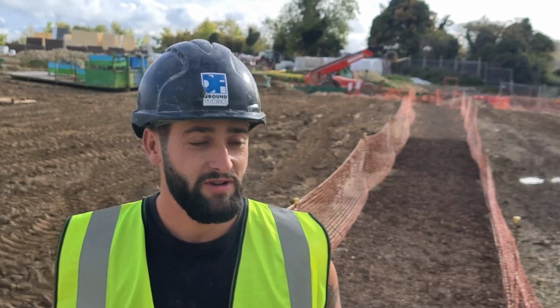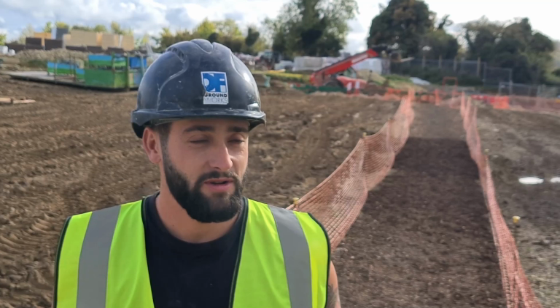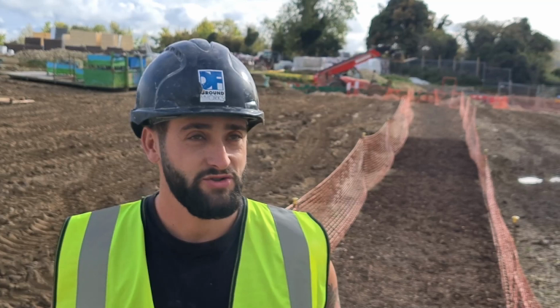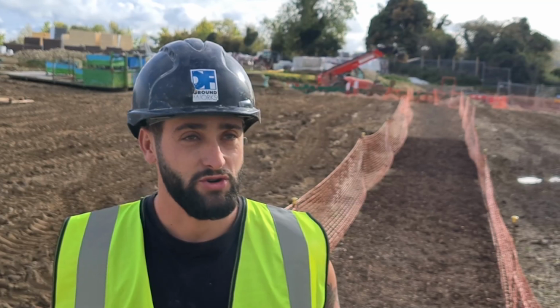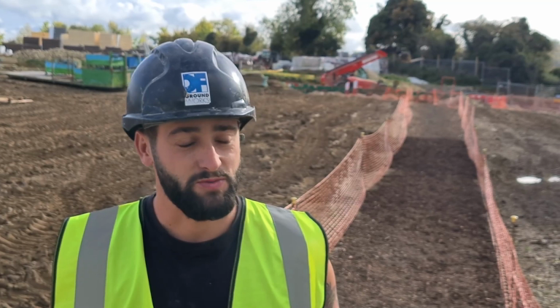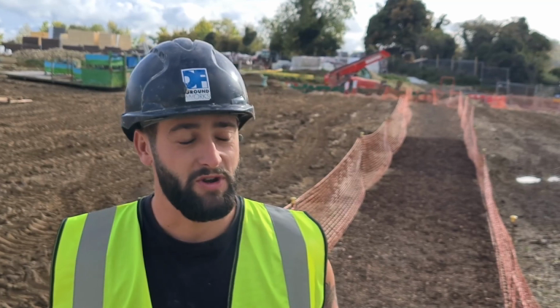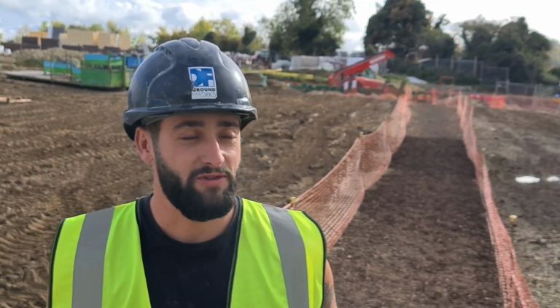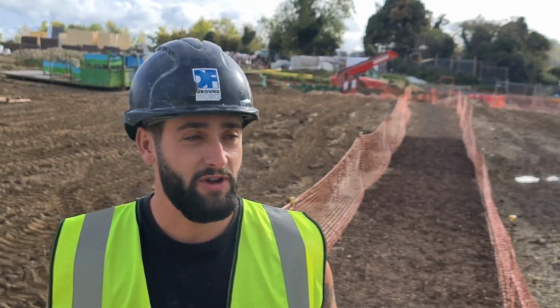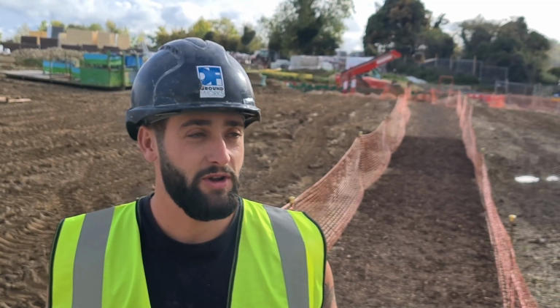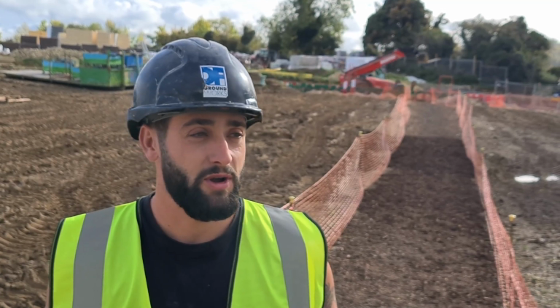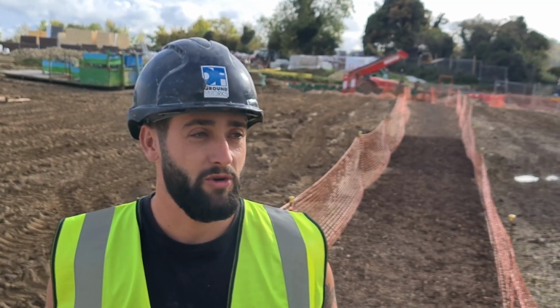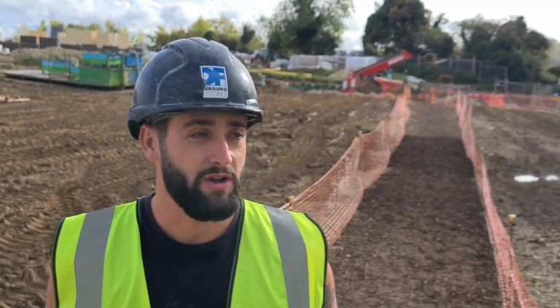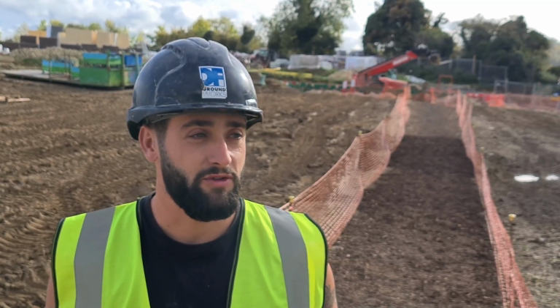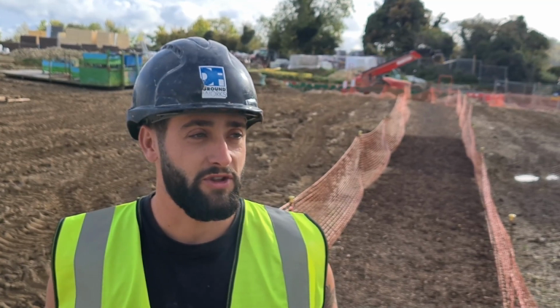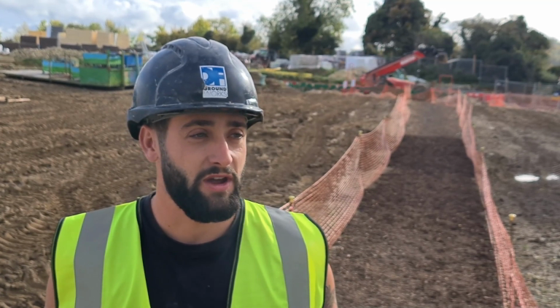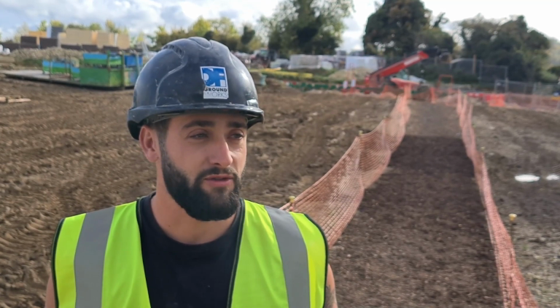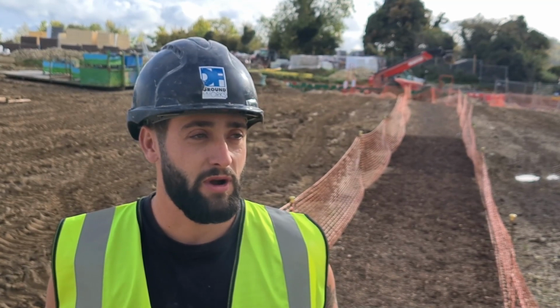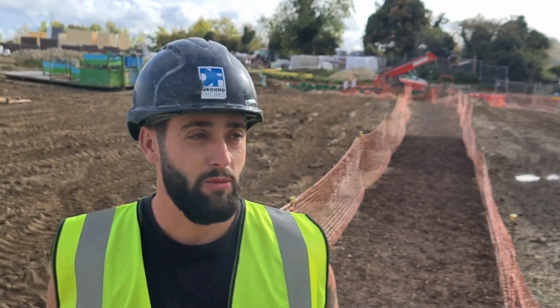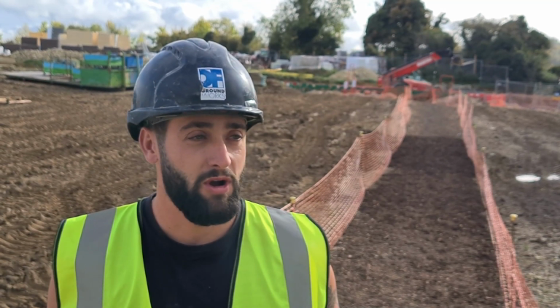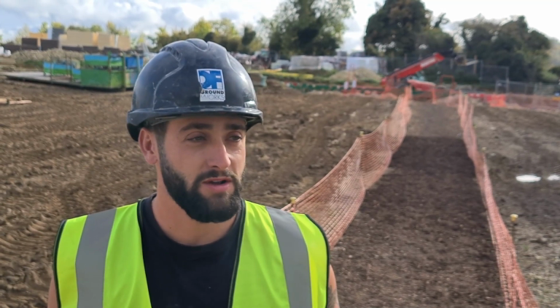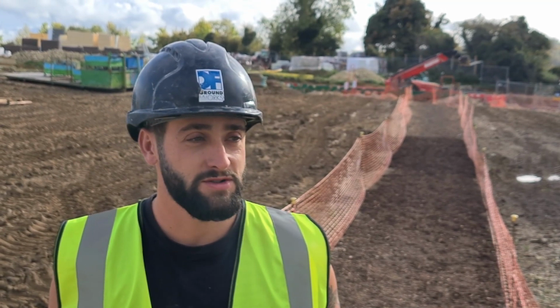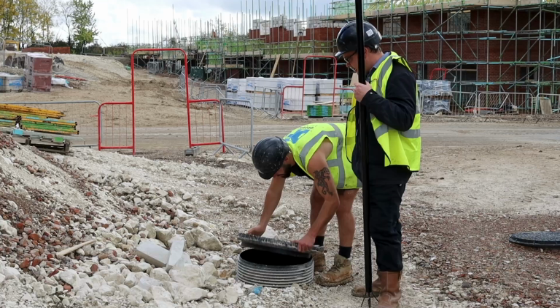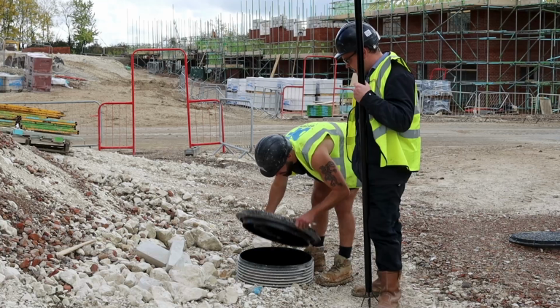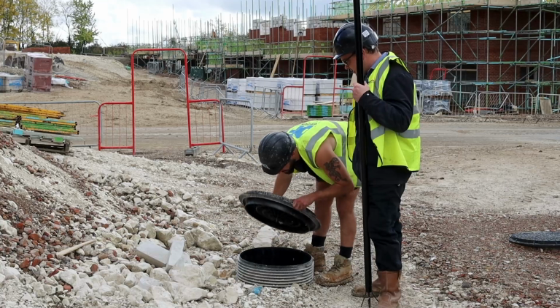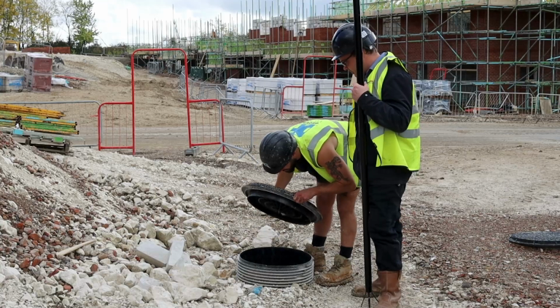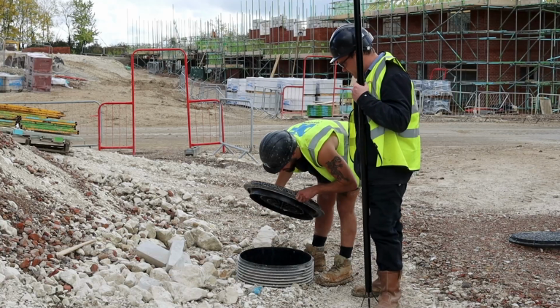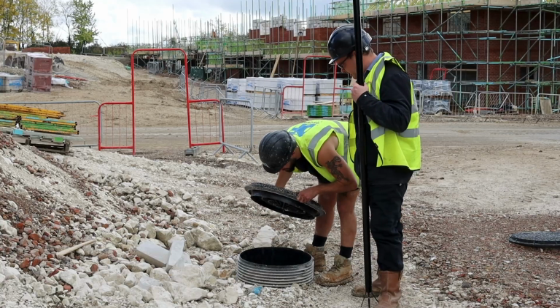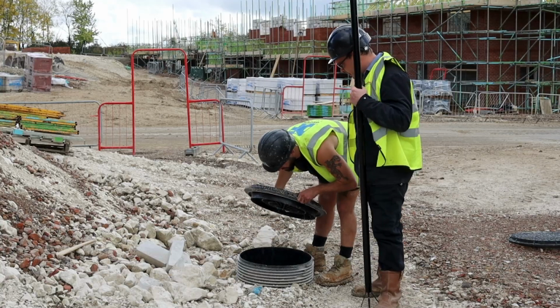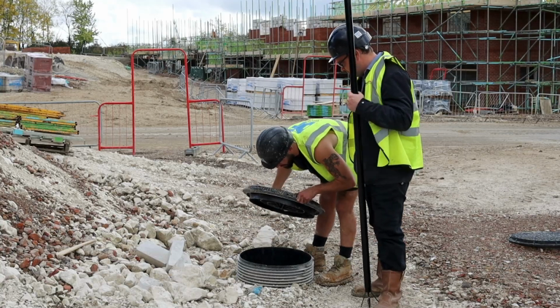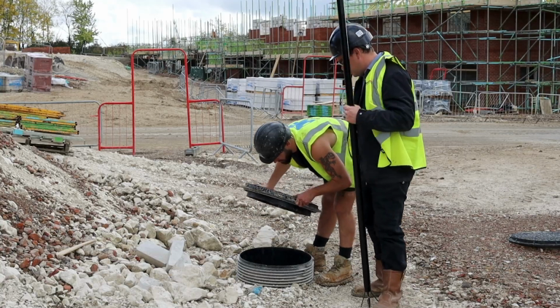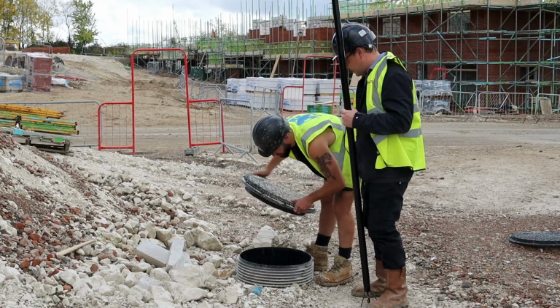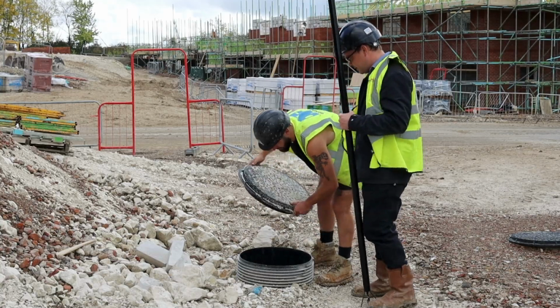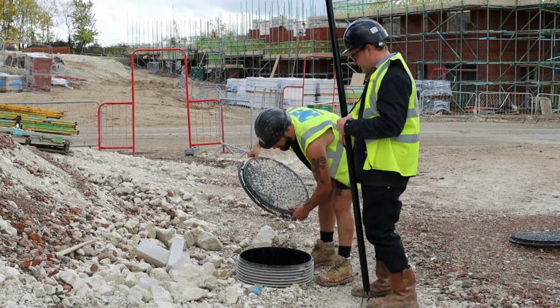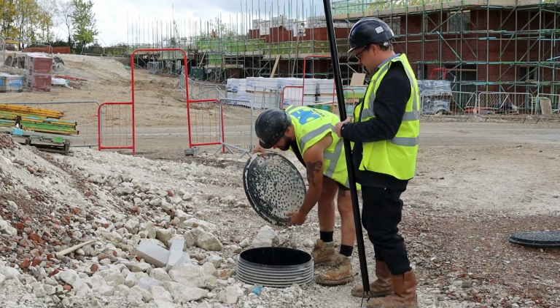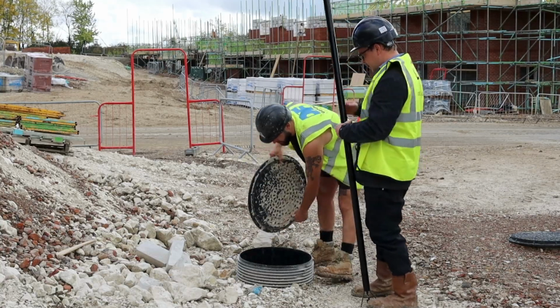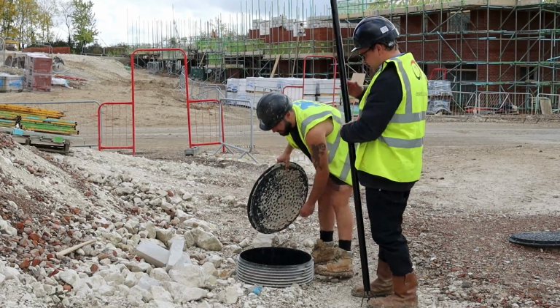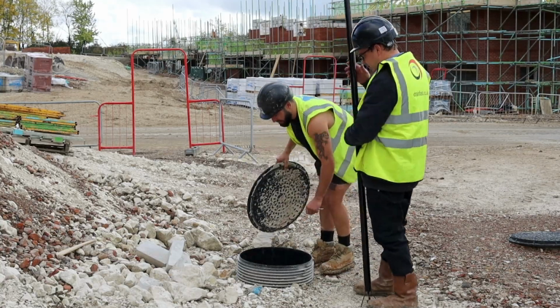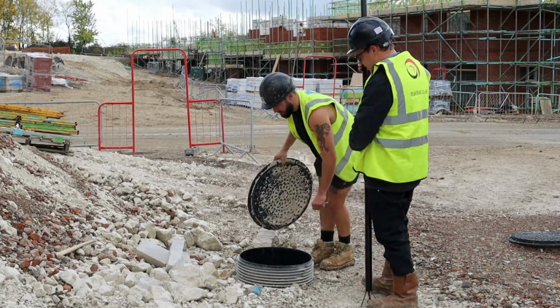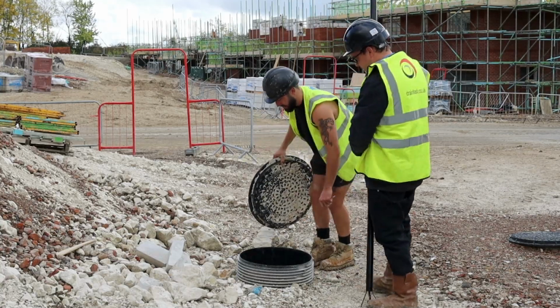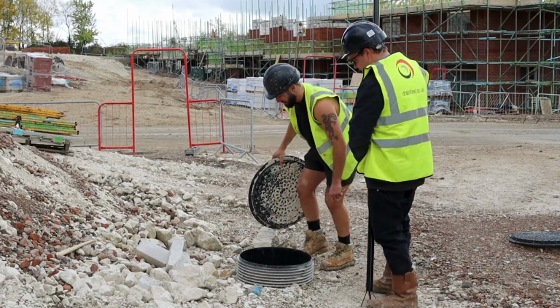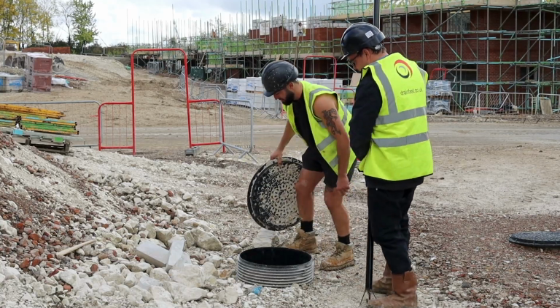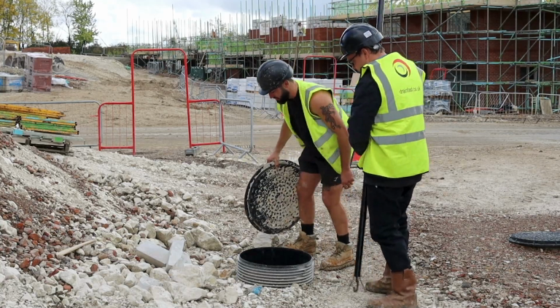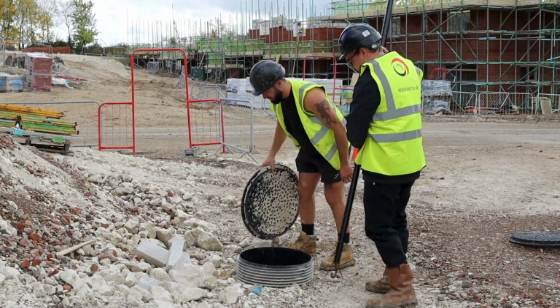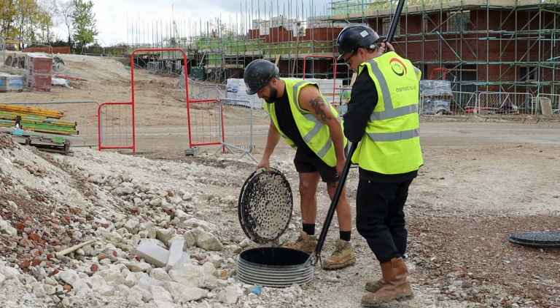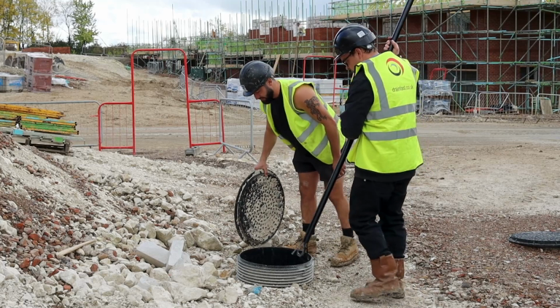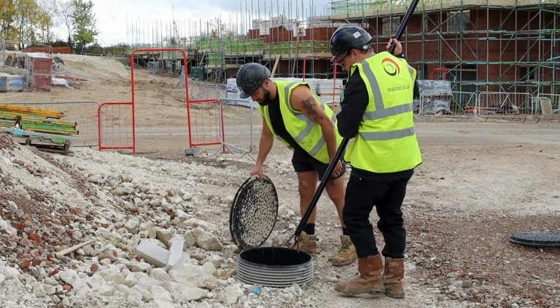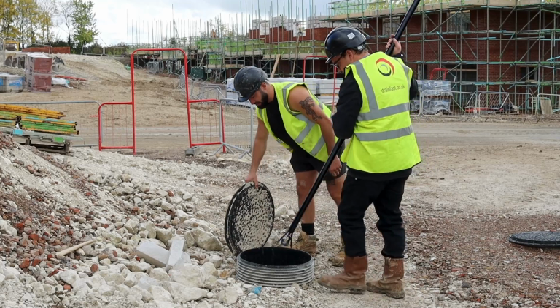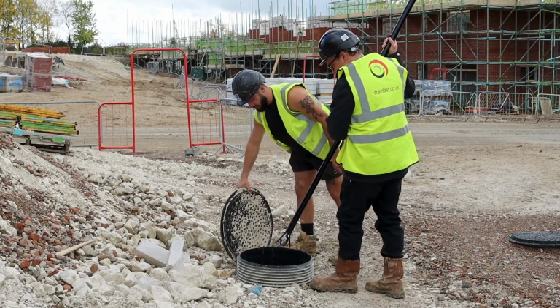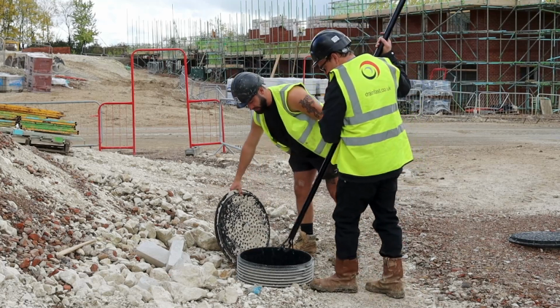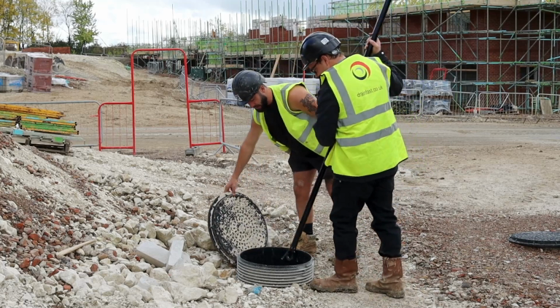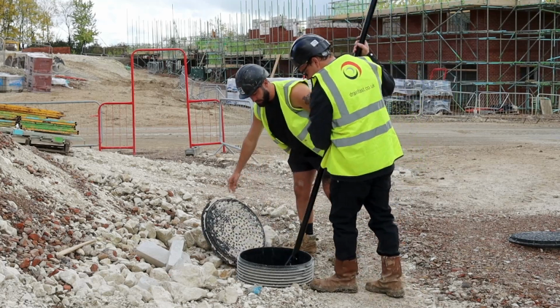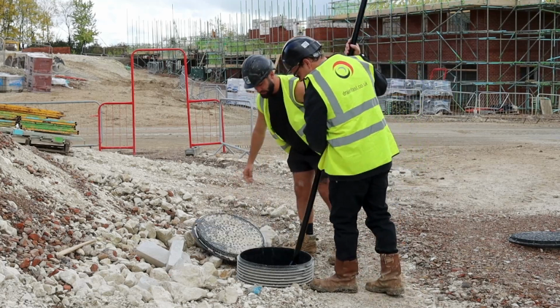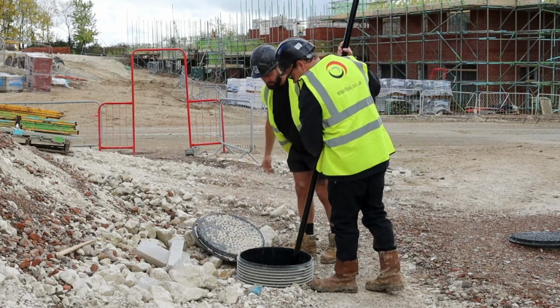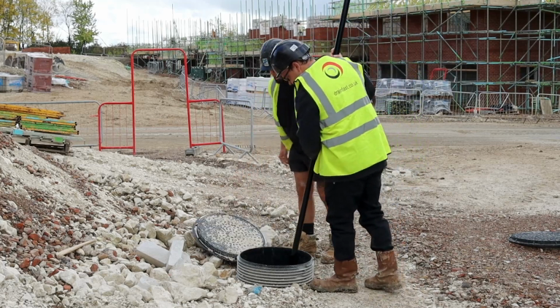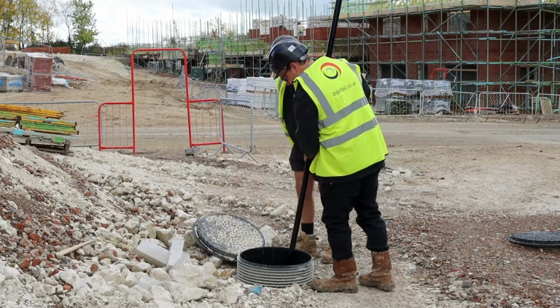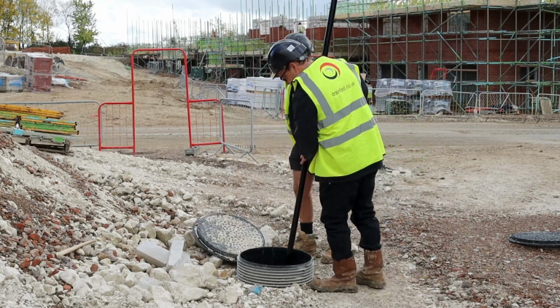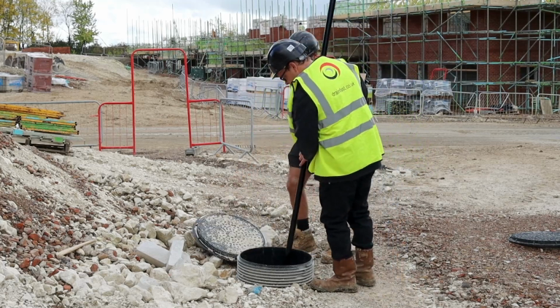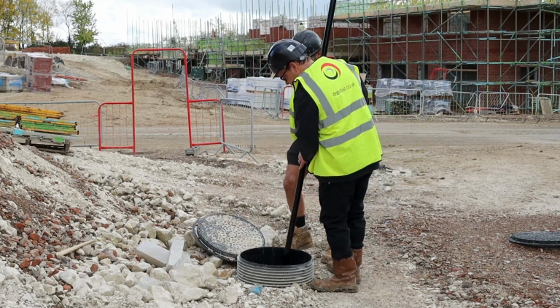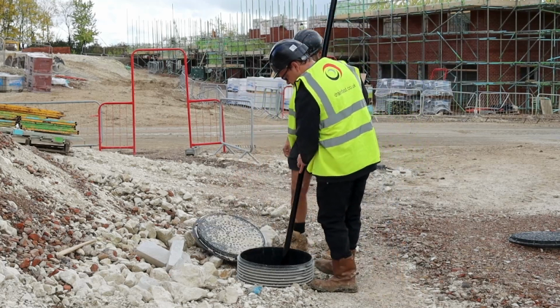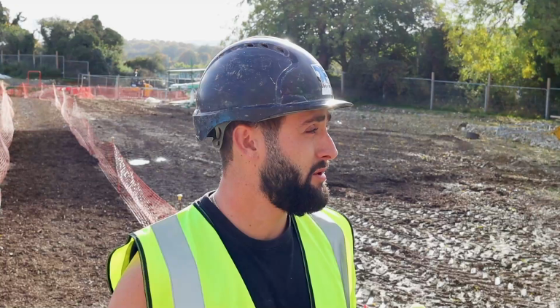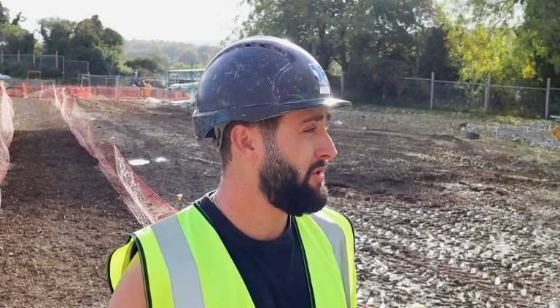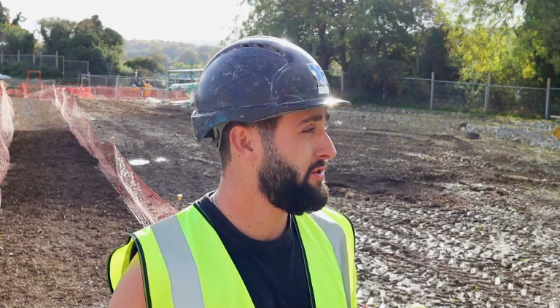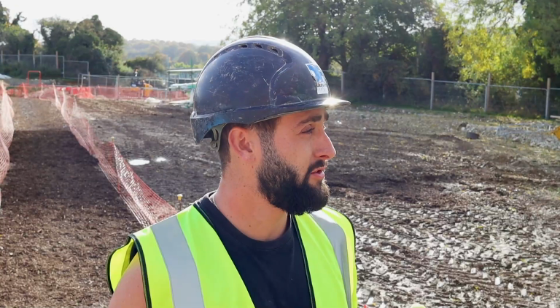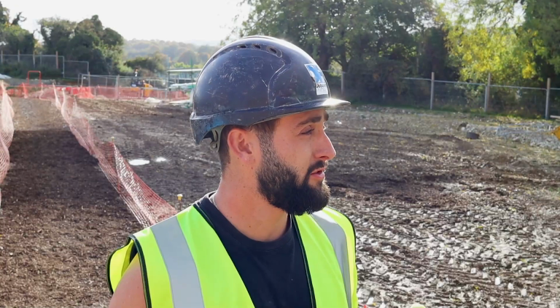I'm Josh Milford, working for DF Groundworks. We're at Selborne Road, Oldham Houndshire. We've been here for about 18 months.